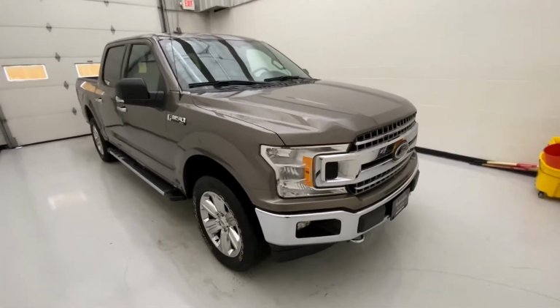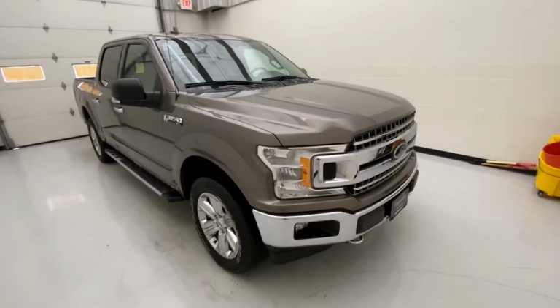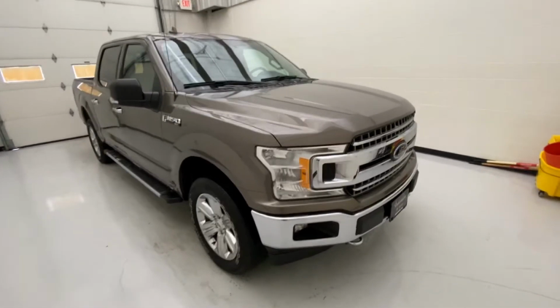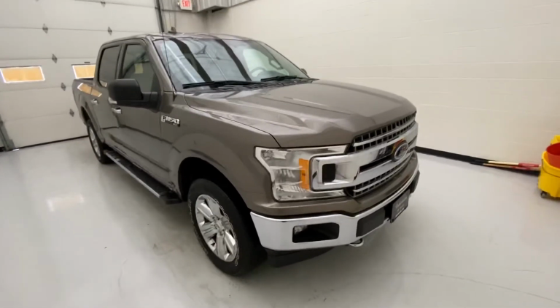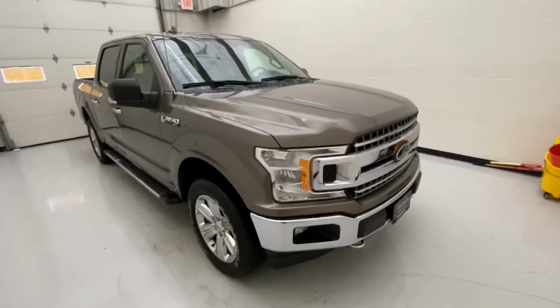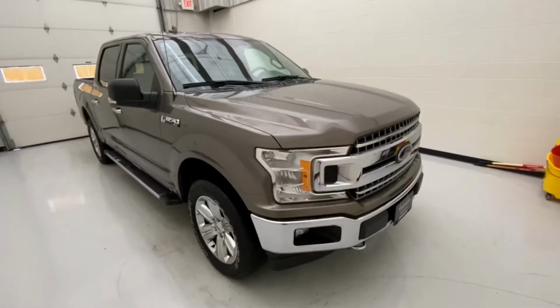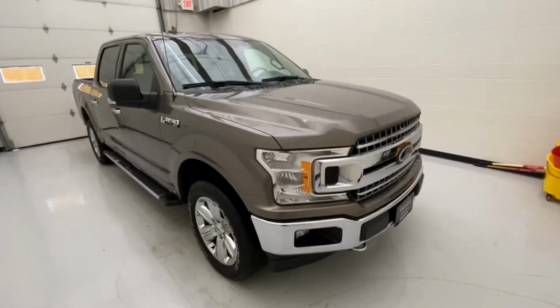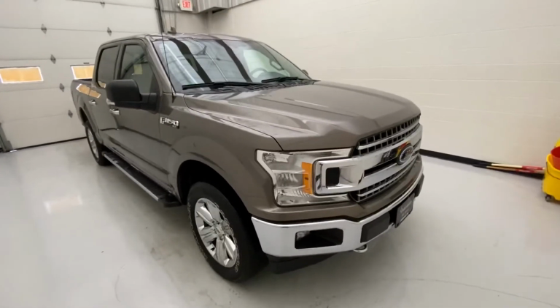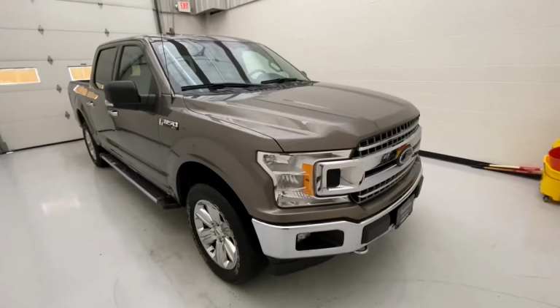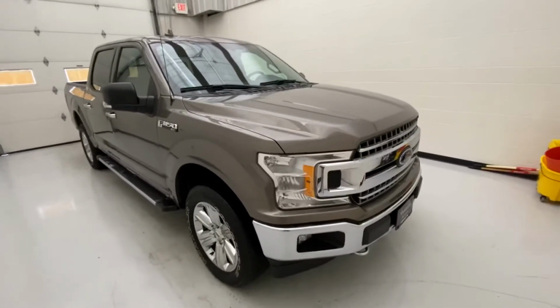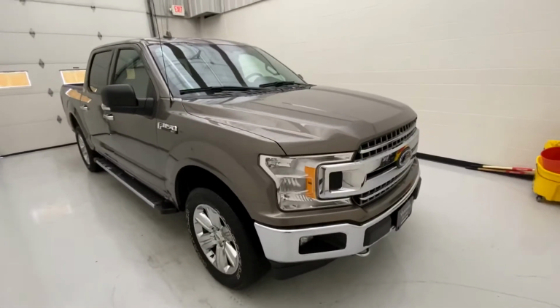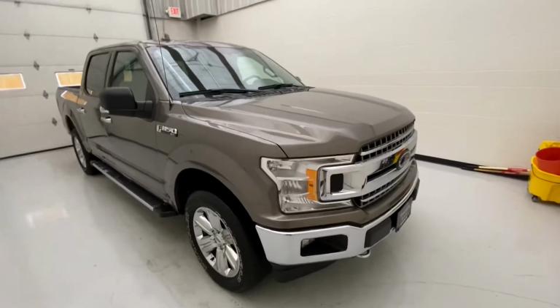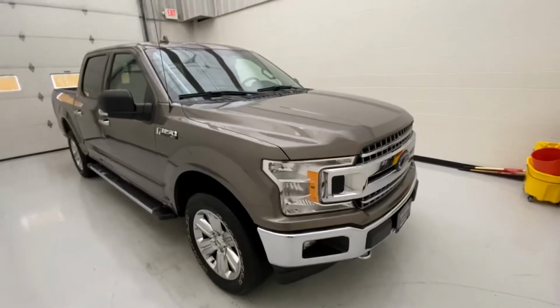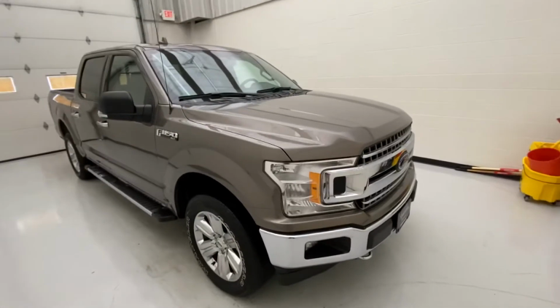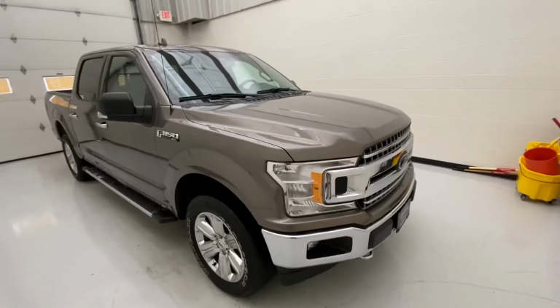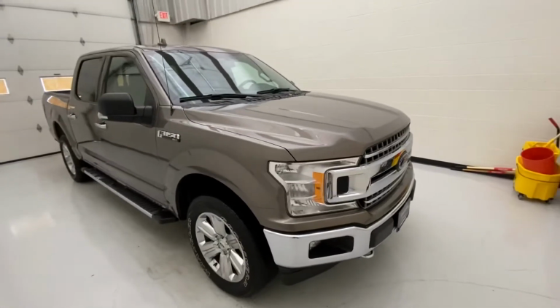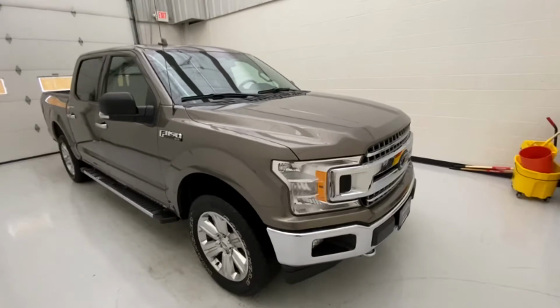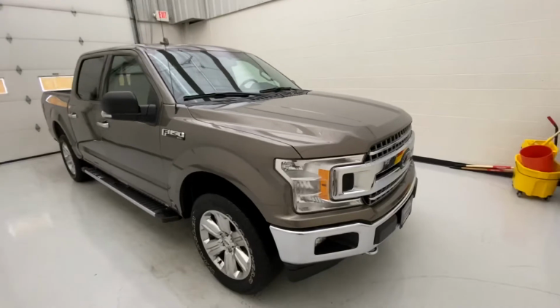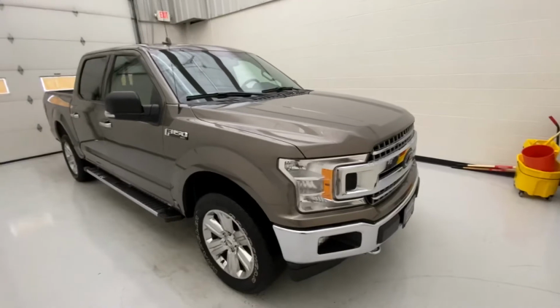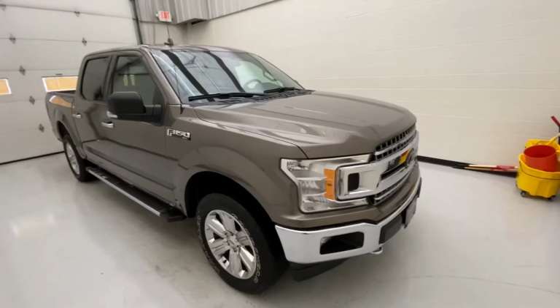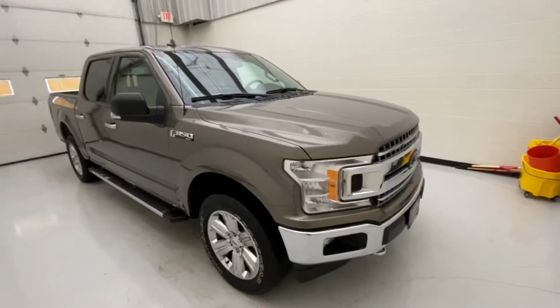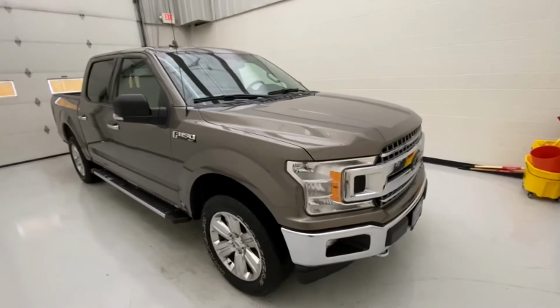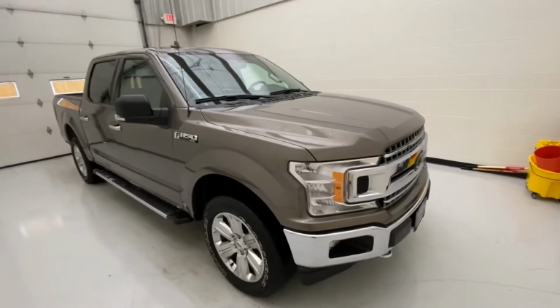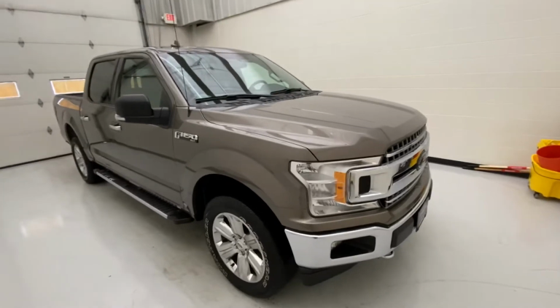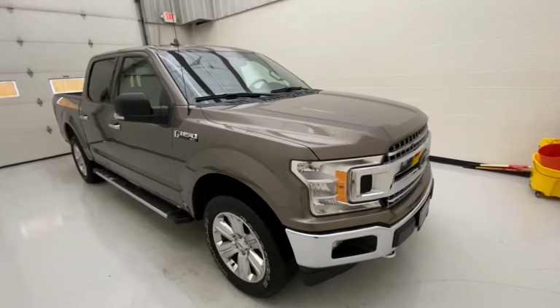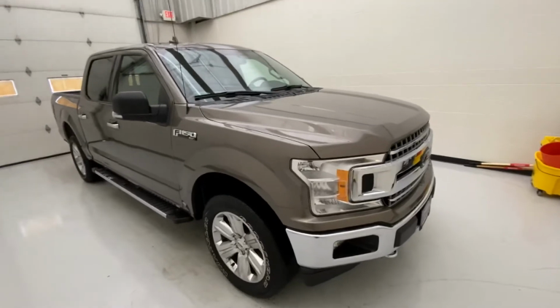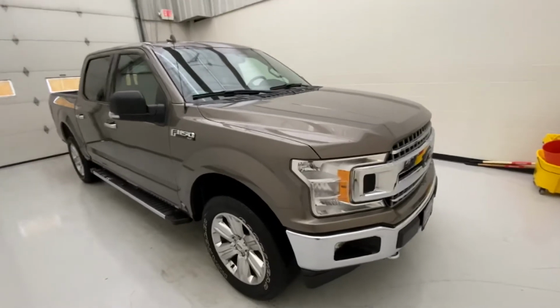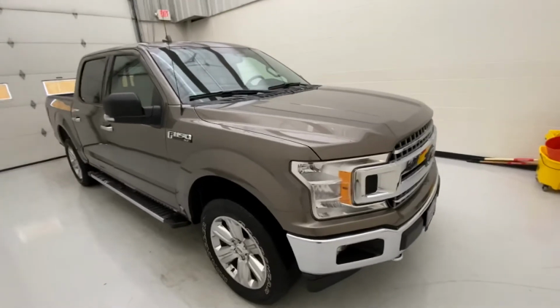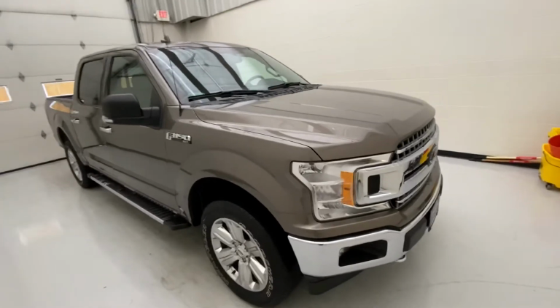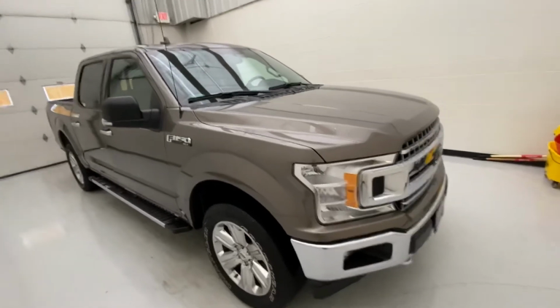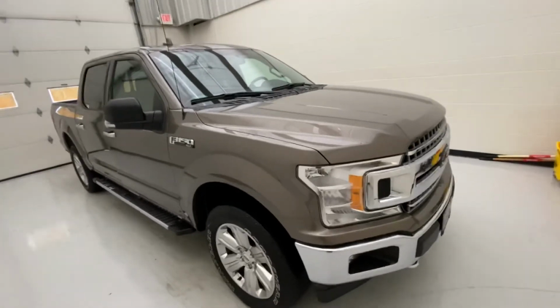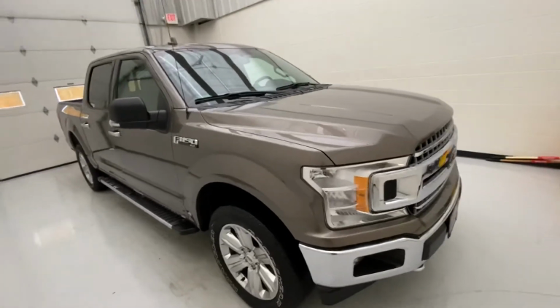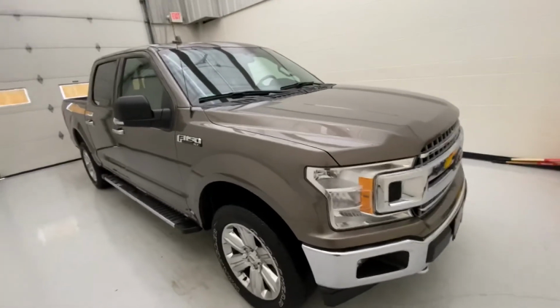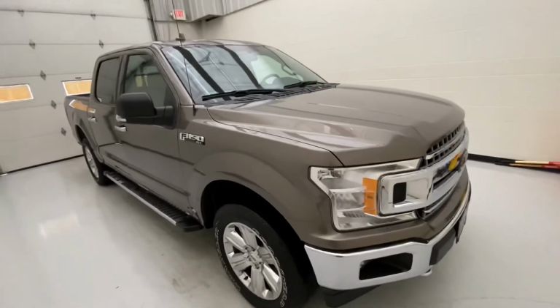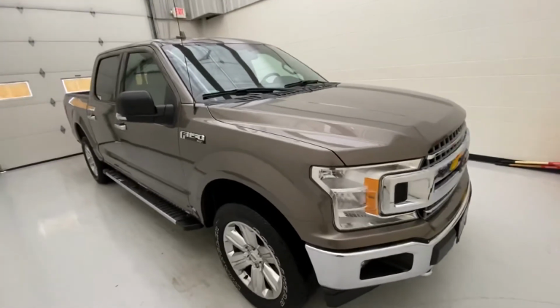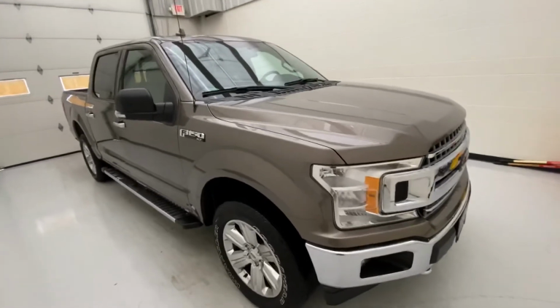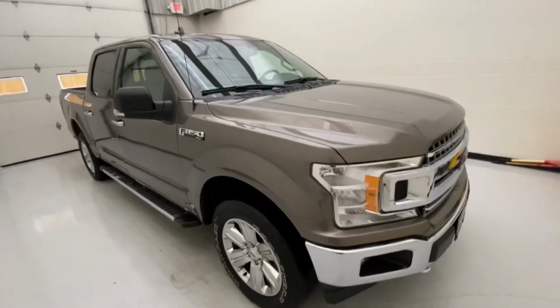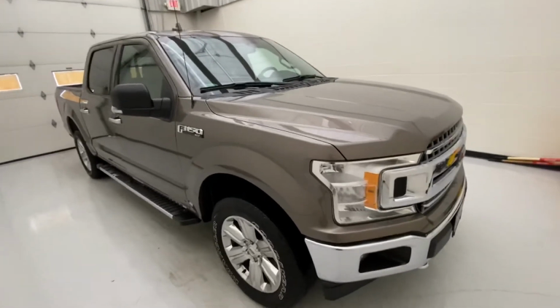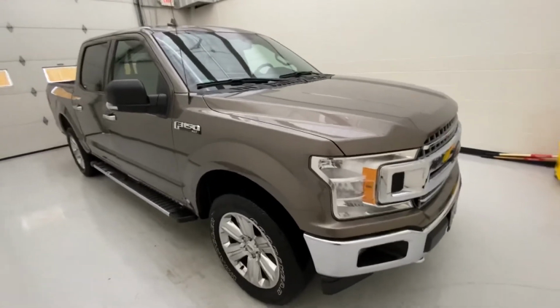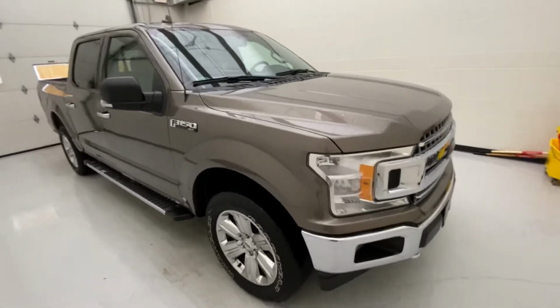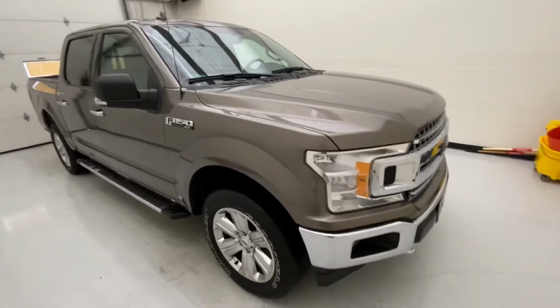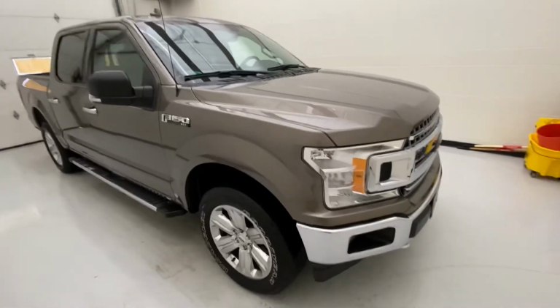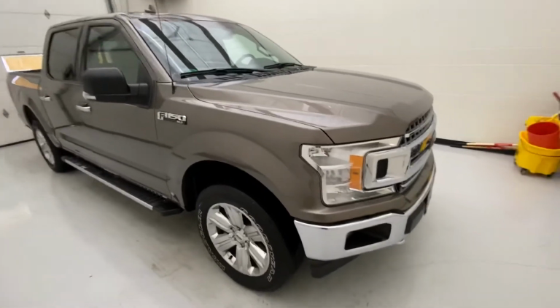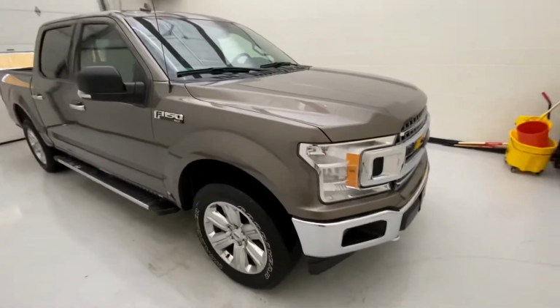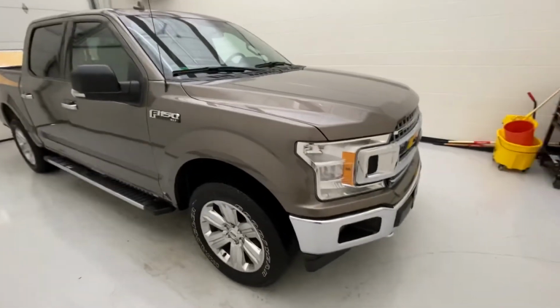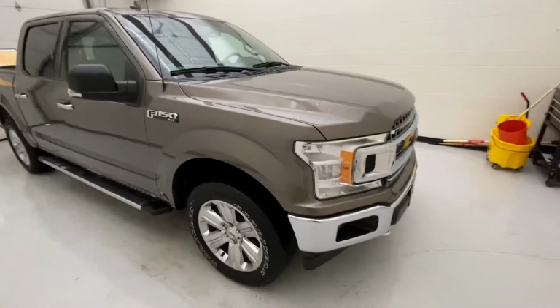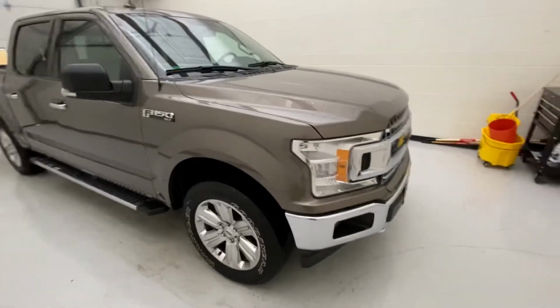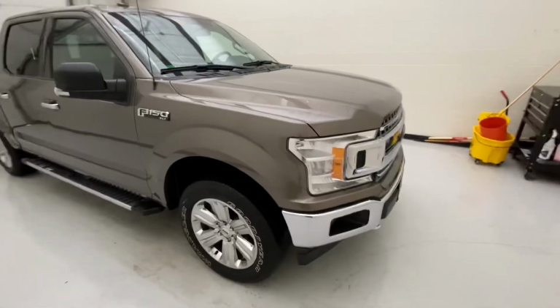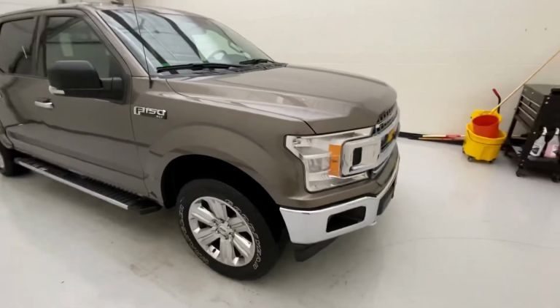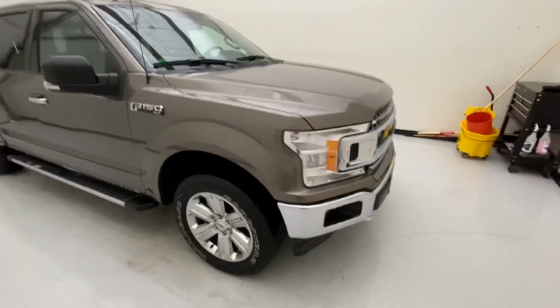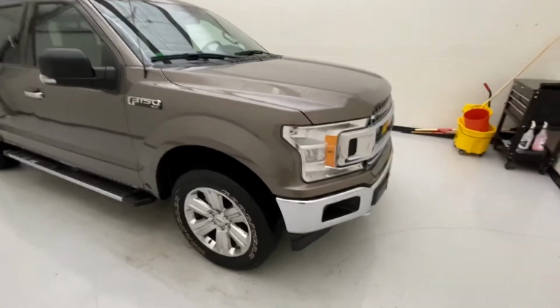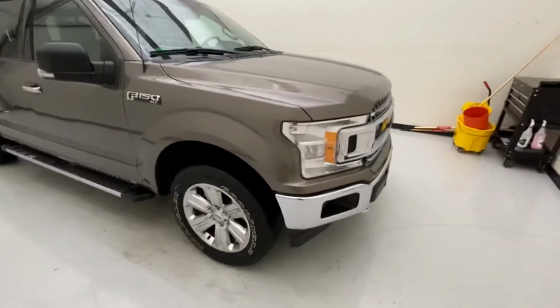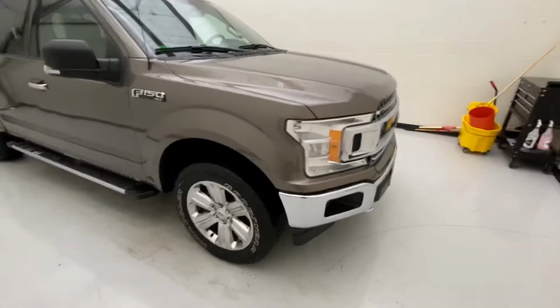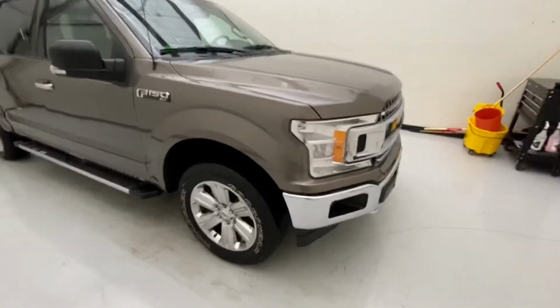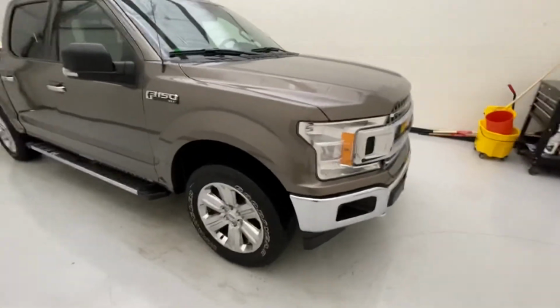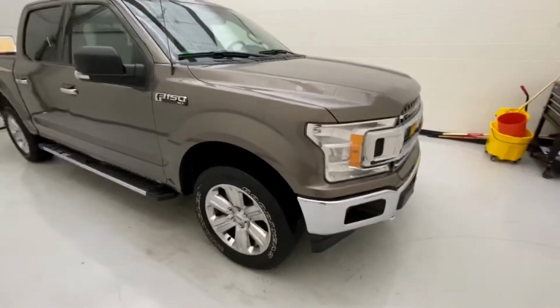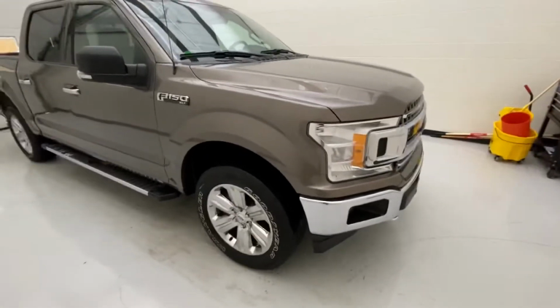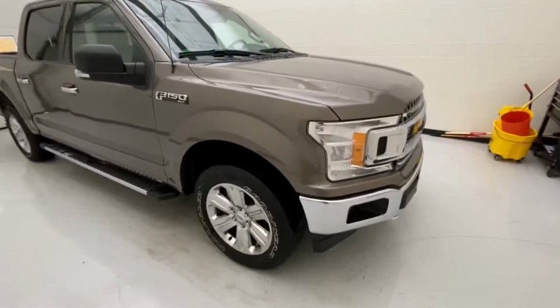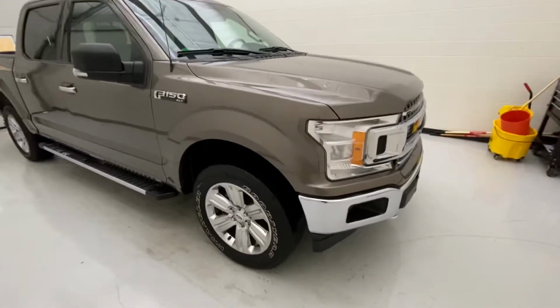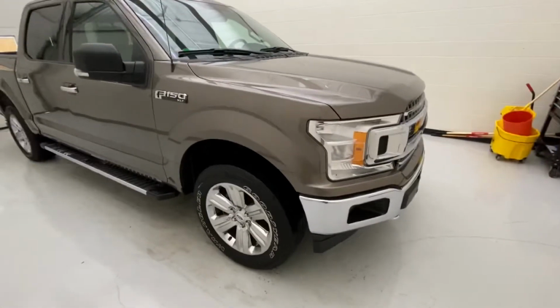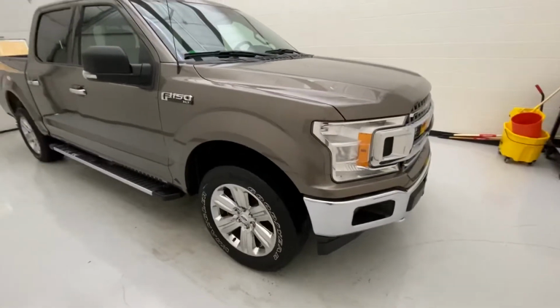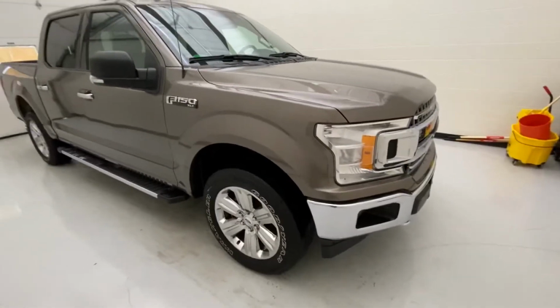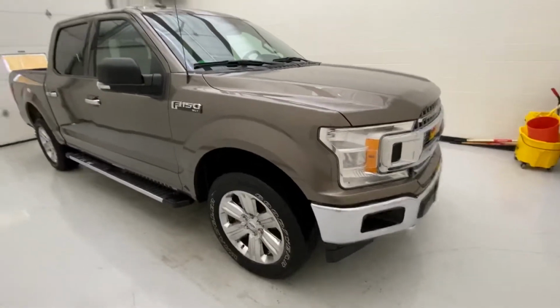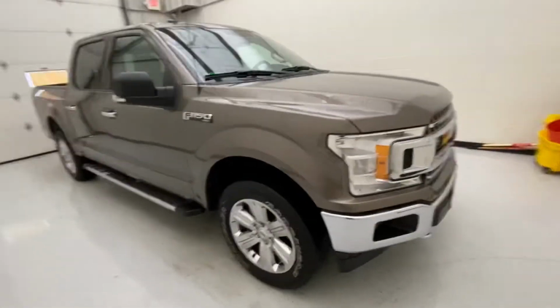With that being said, we're going to do a nice exterior walk around and interior walk around on this beautiful brown truck that has that chrome appearance package.